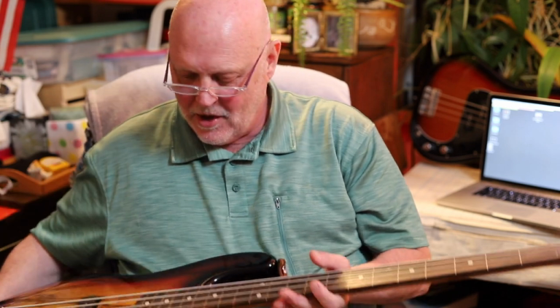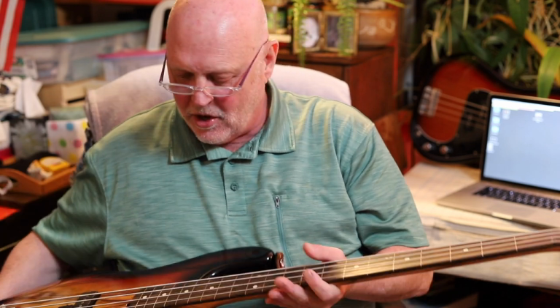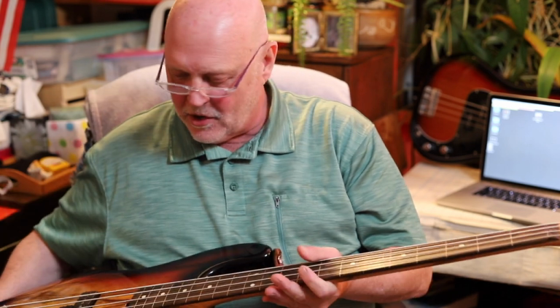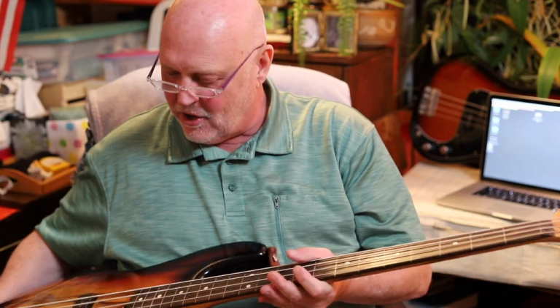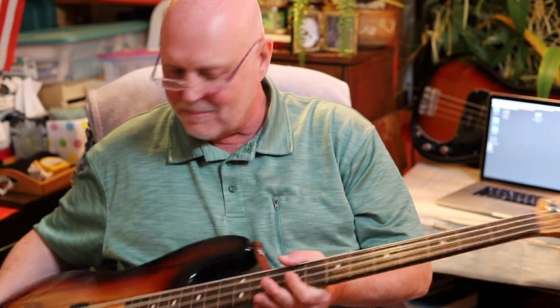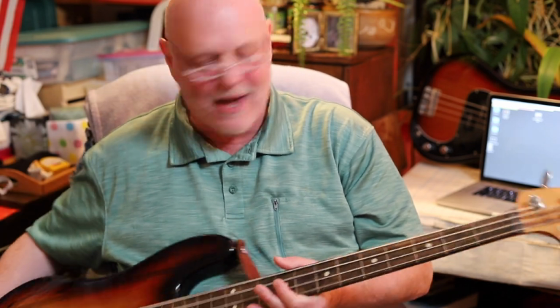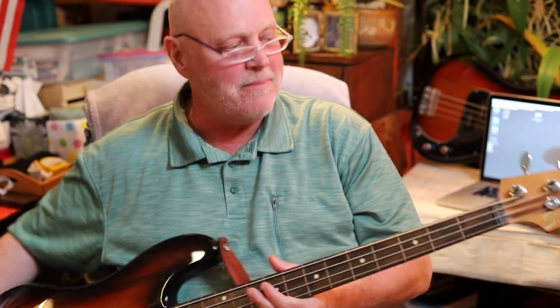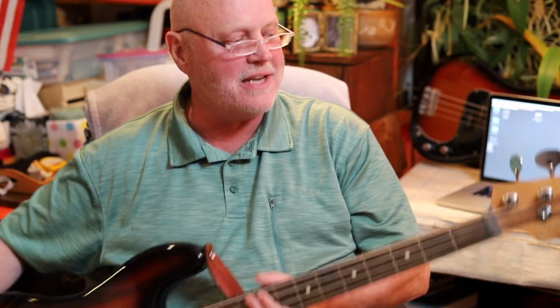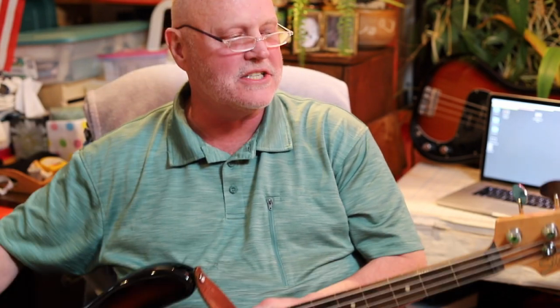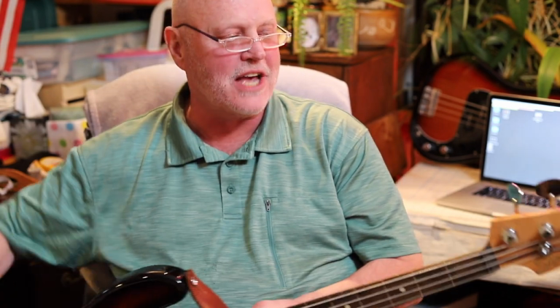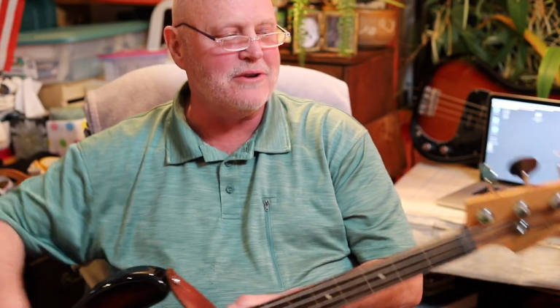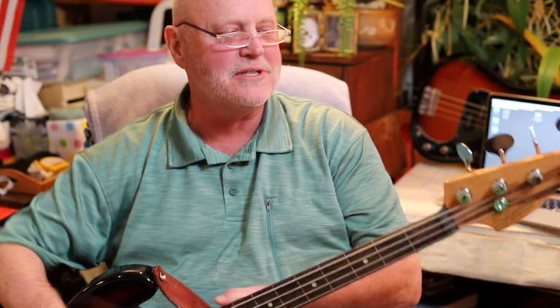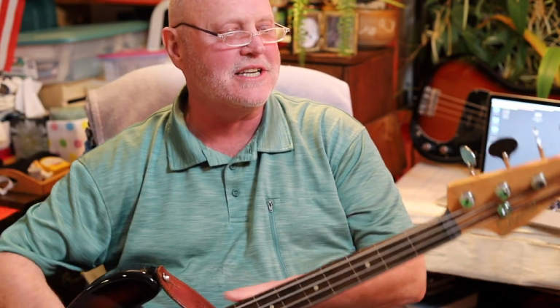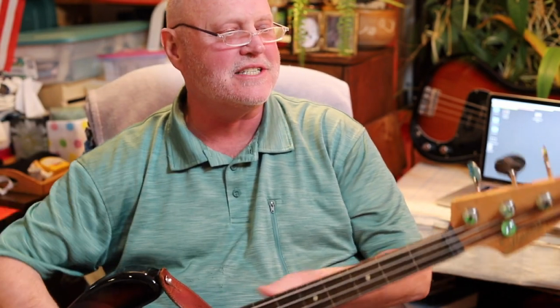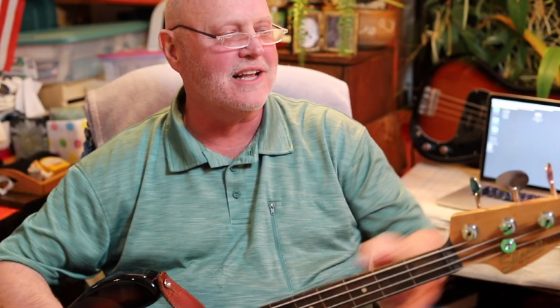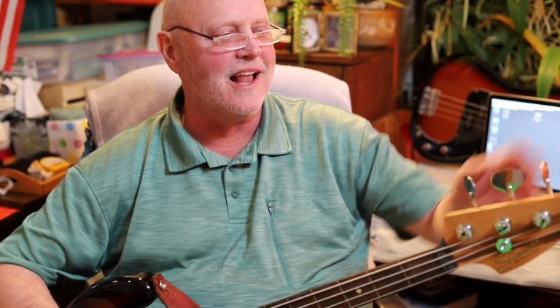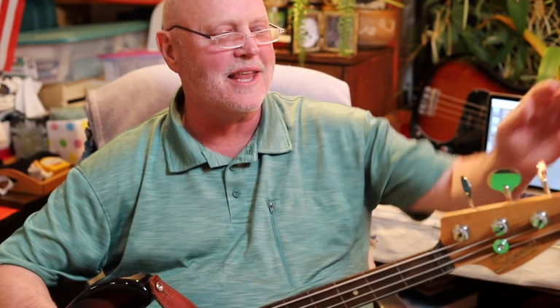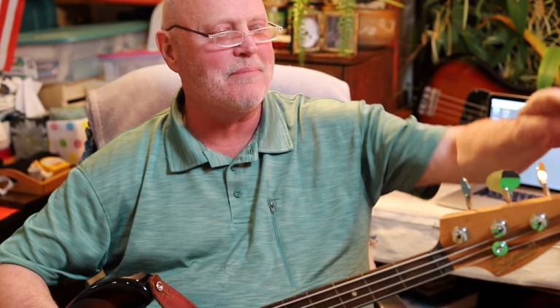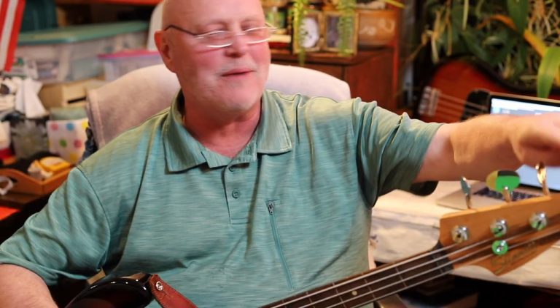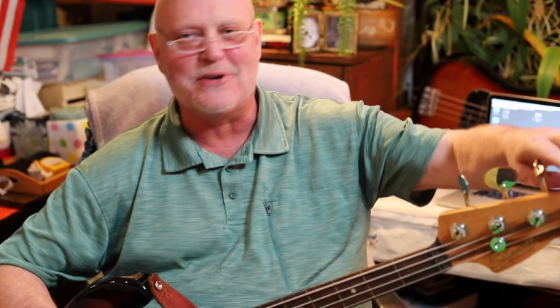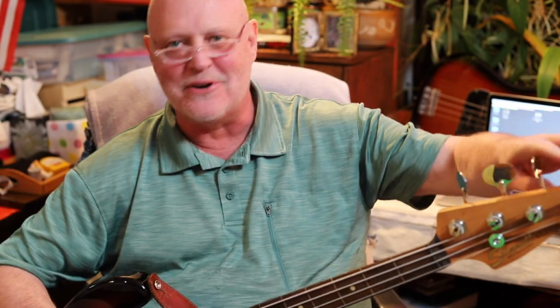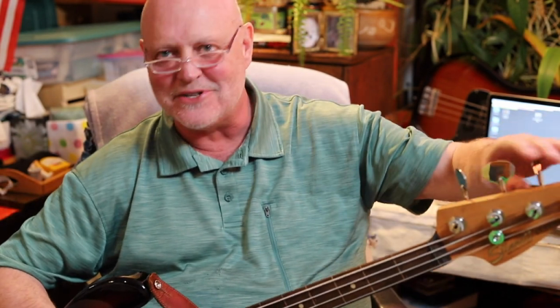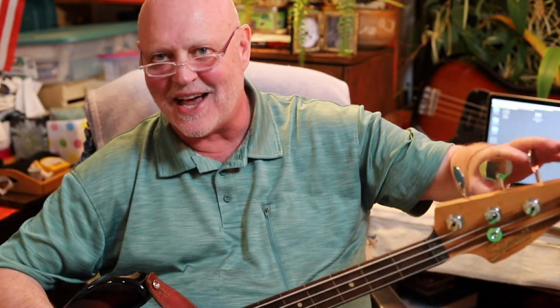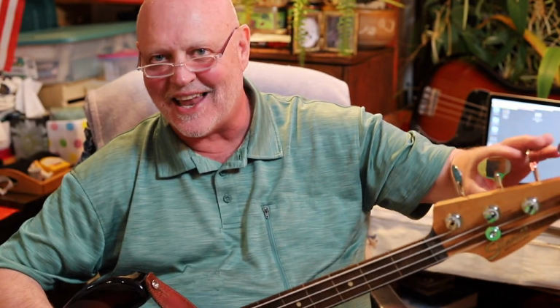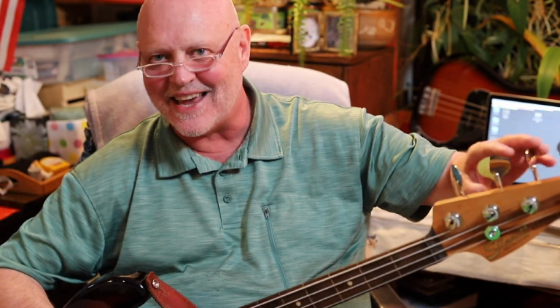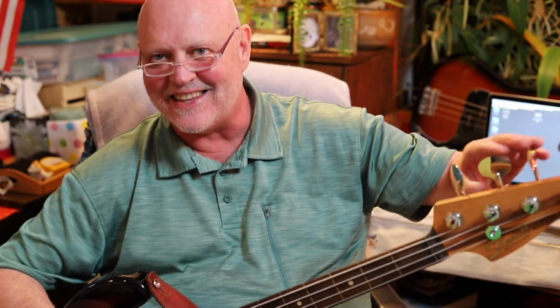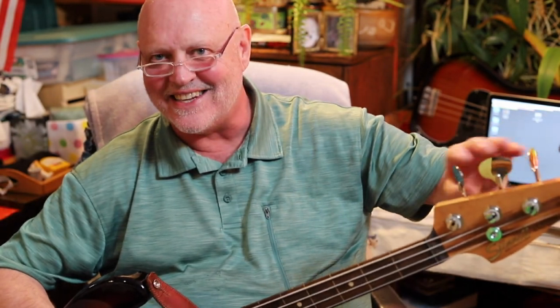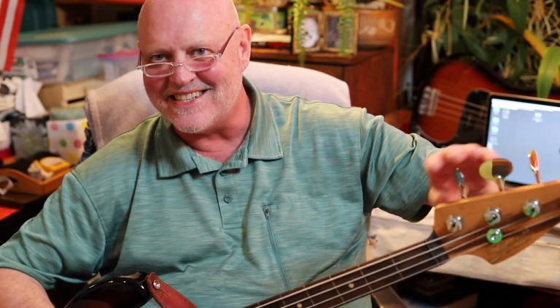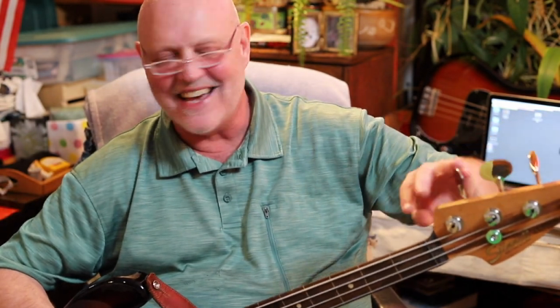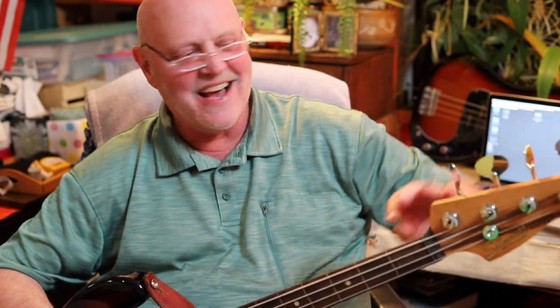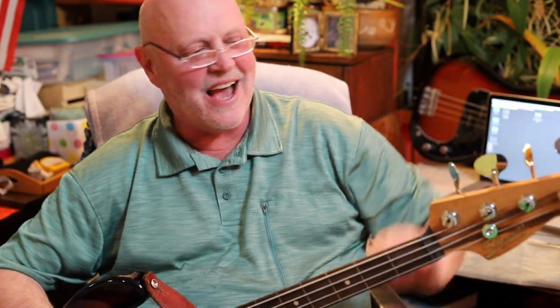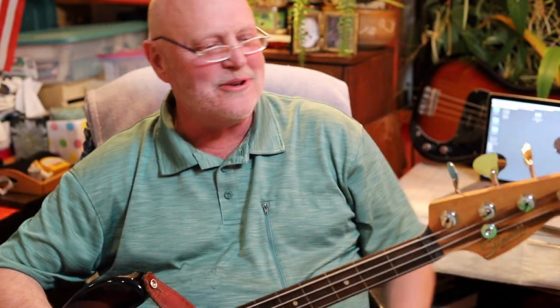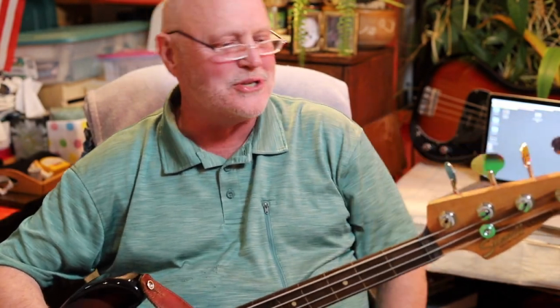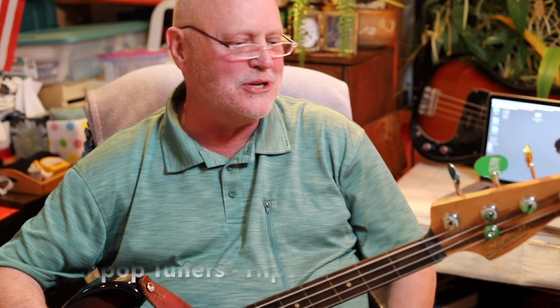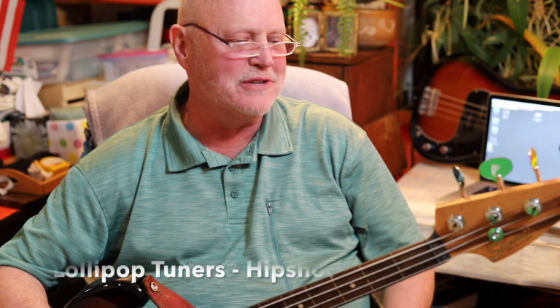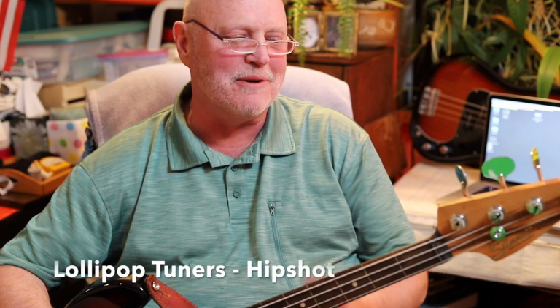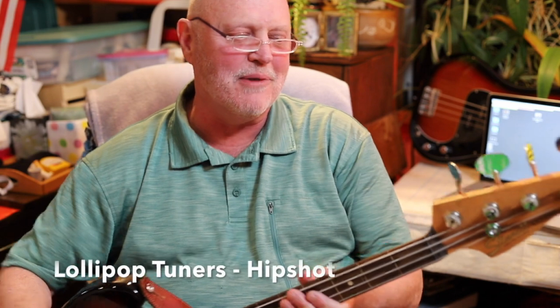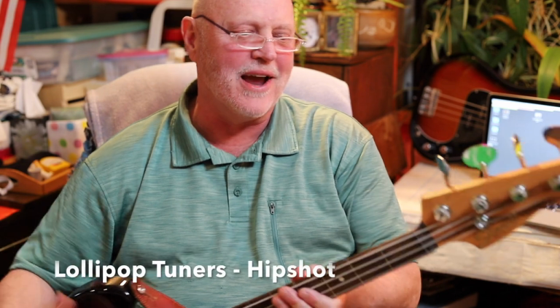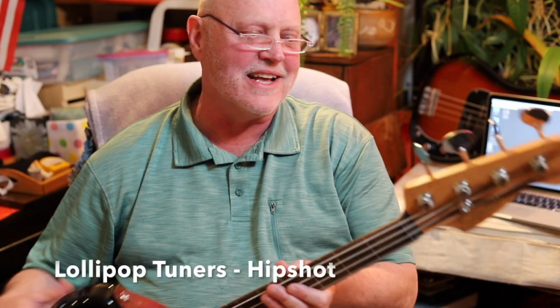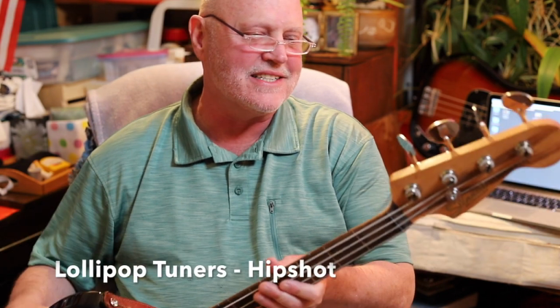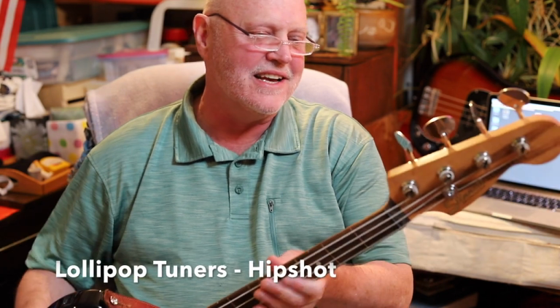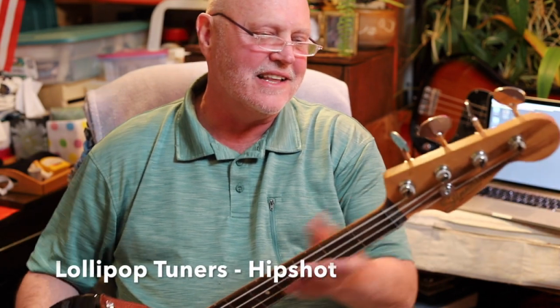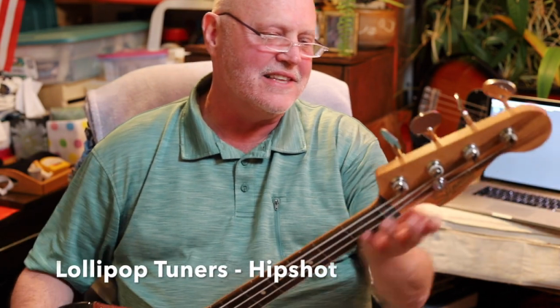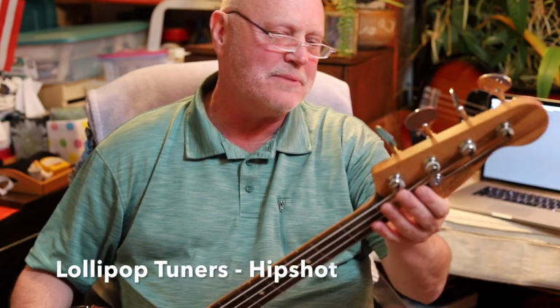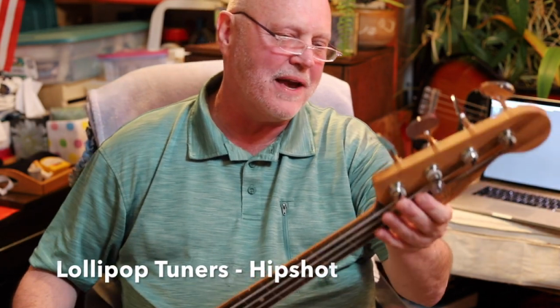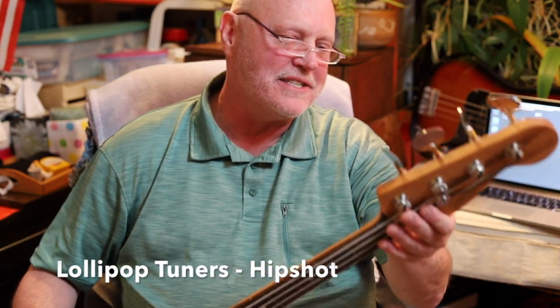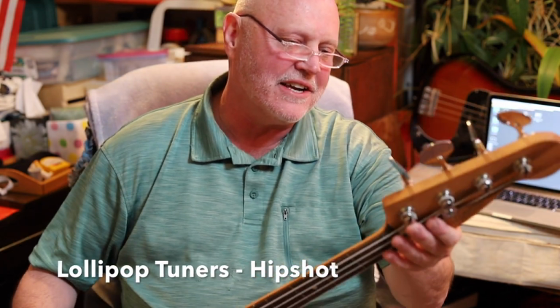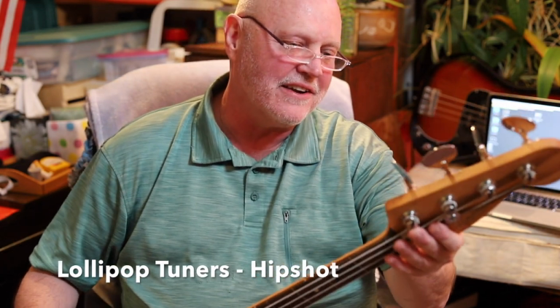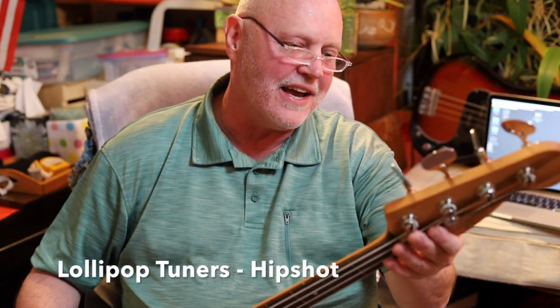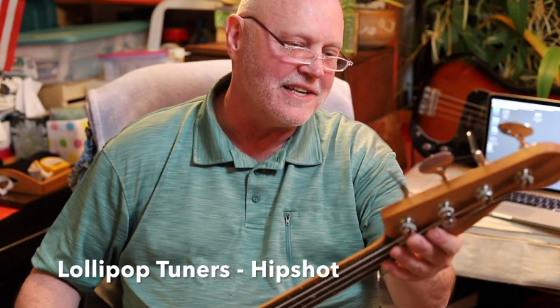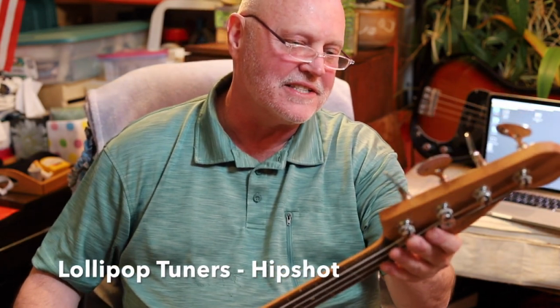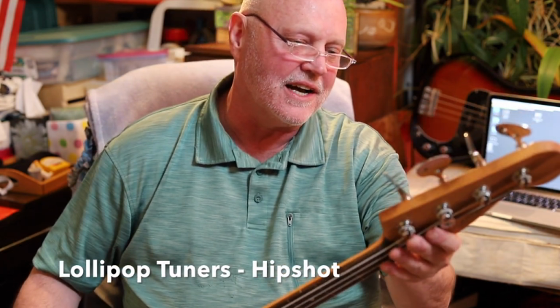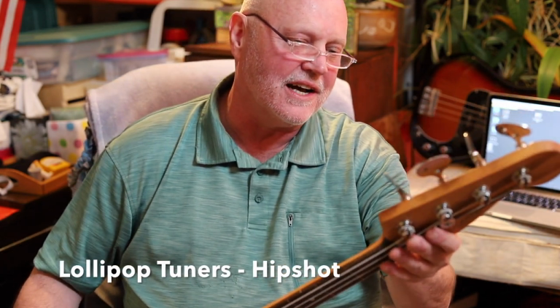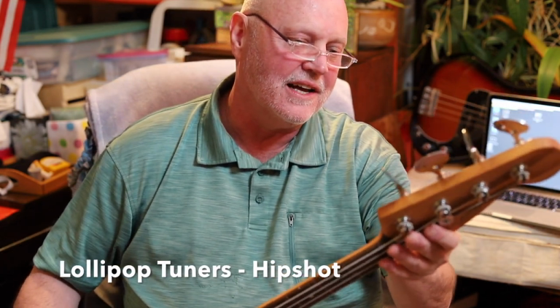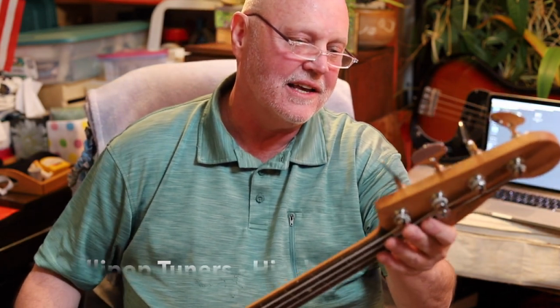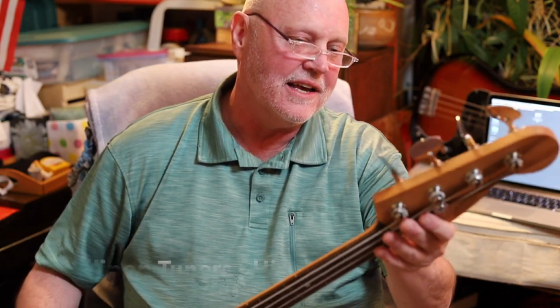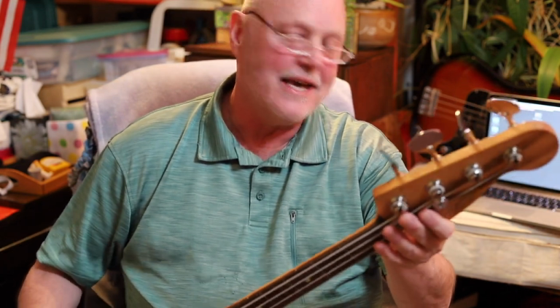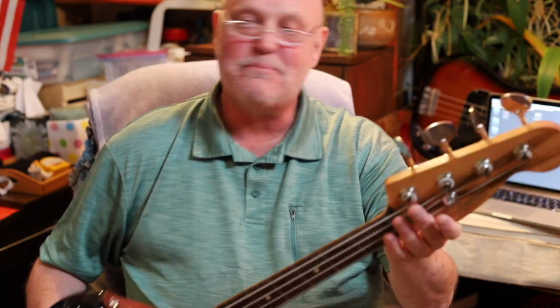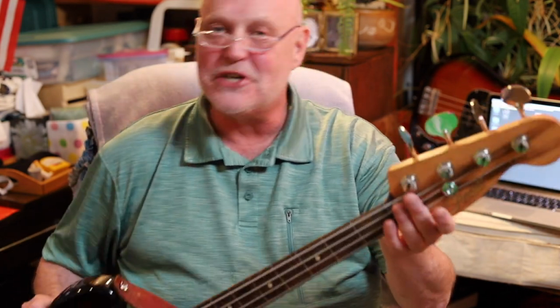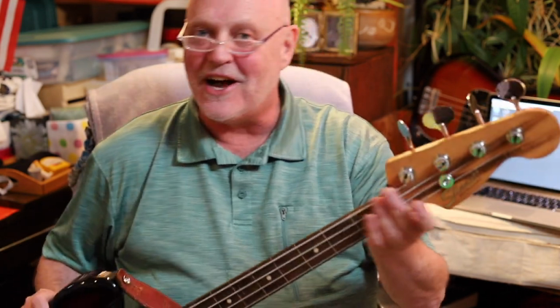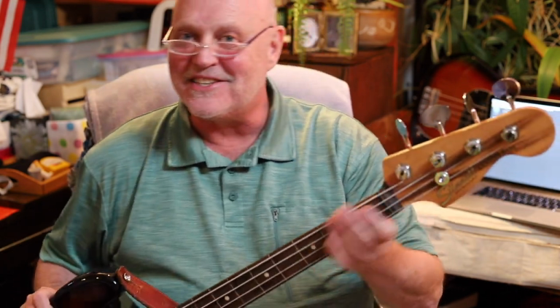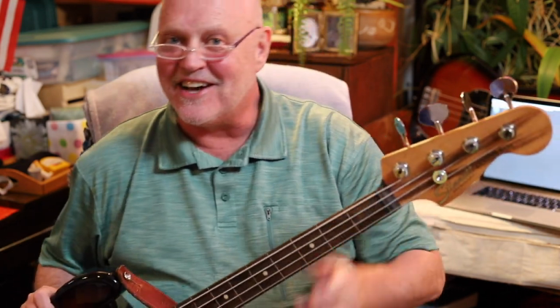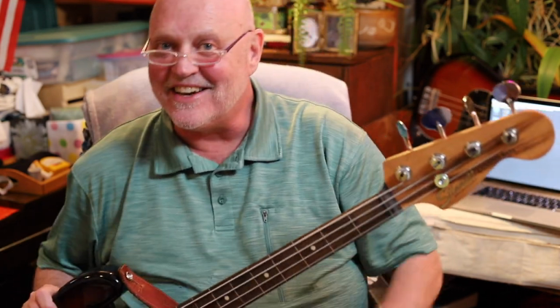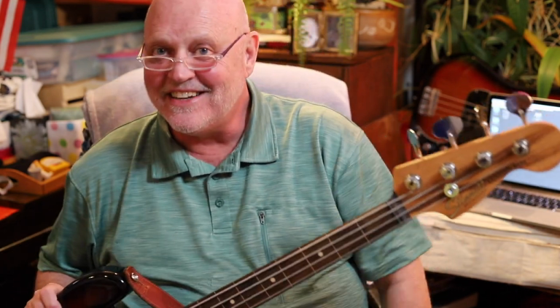On all my basses I use these lollipop tuners. I like these — I use two different brands. This bass here has Hipshots on it.